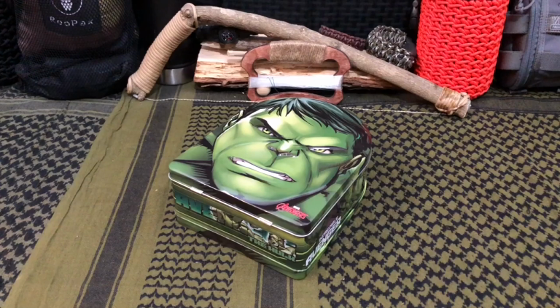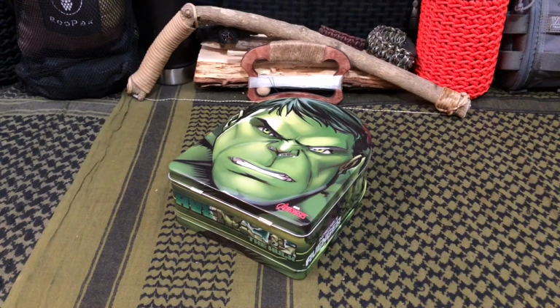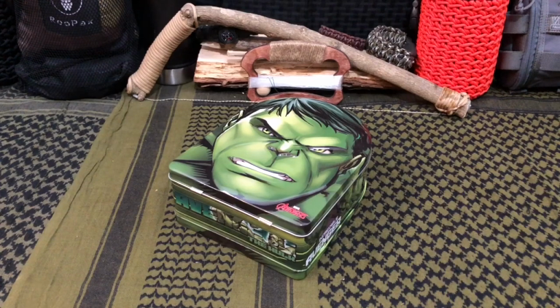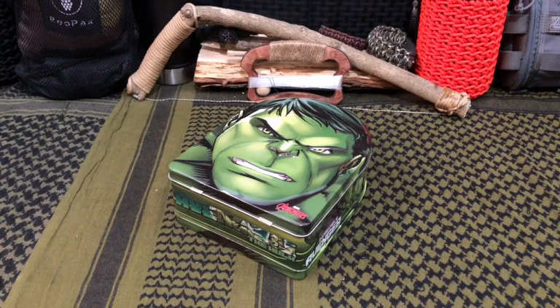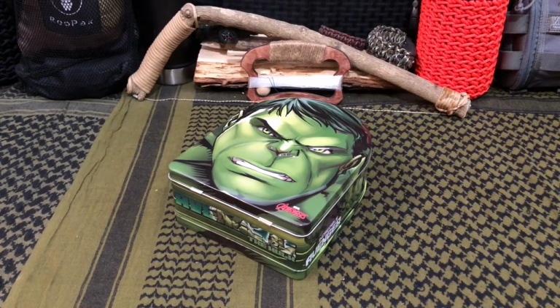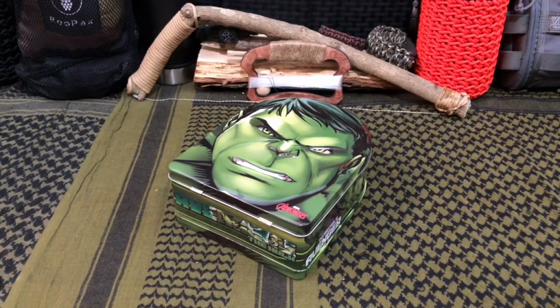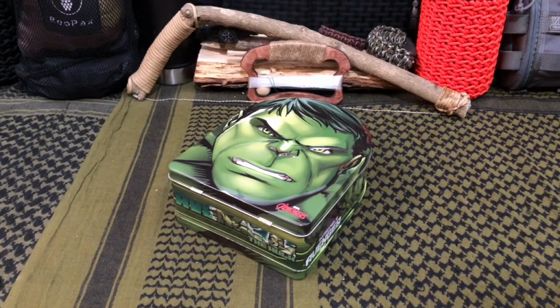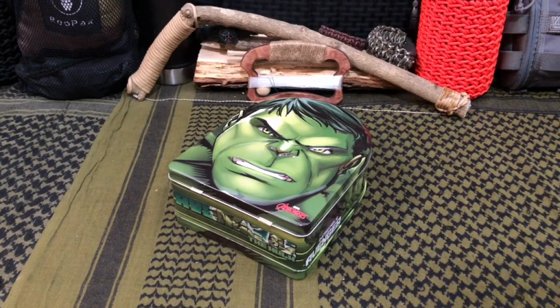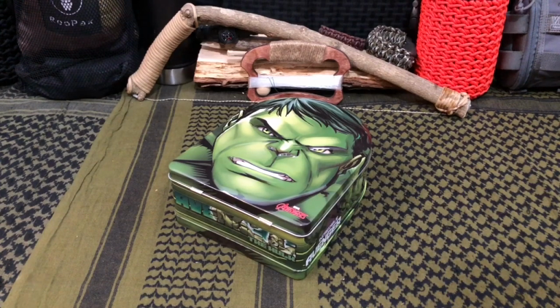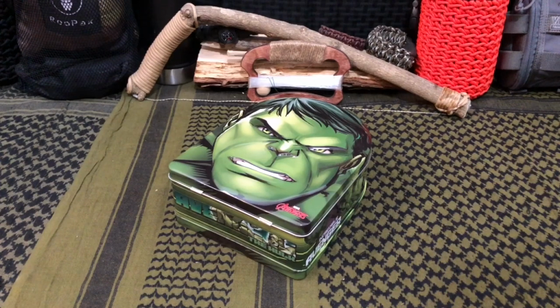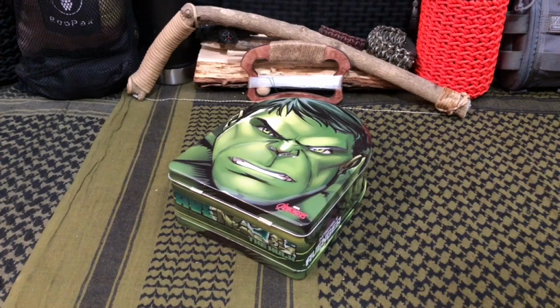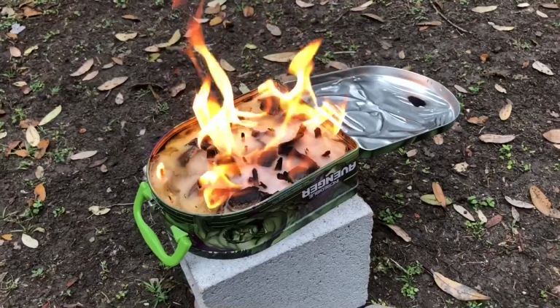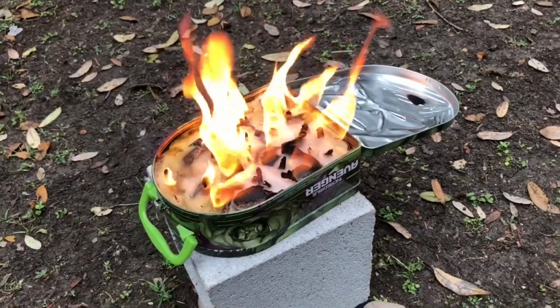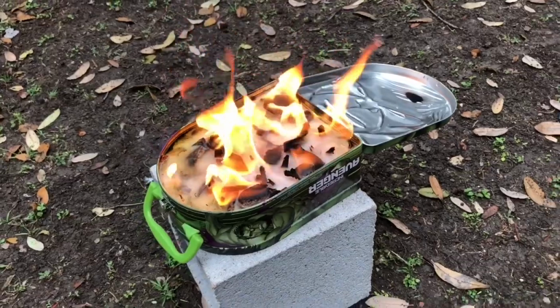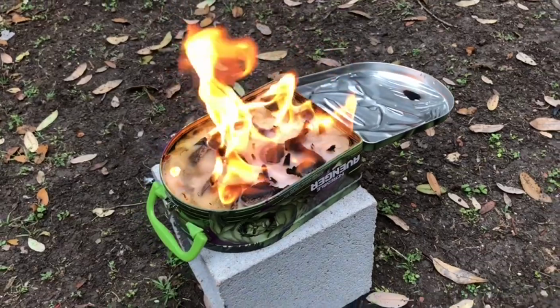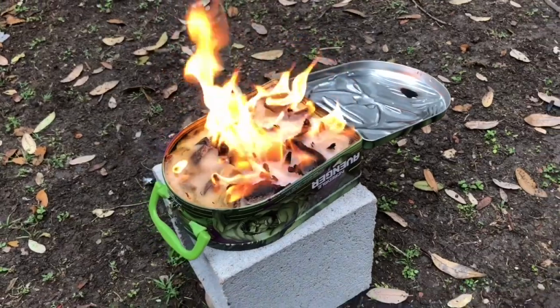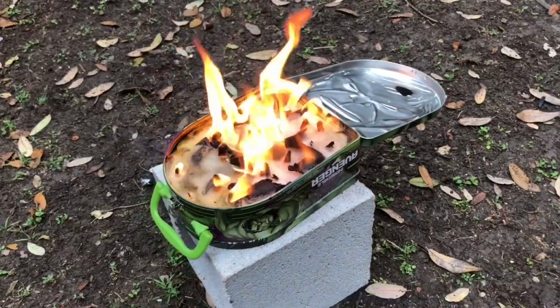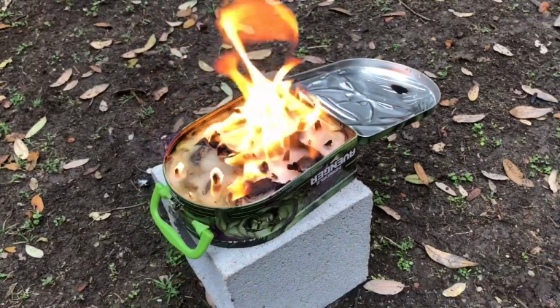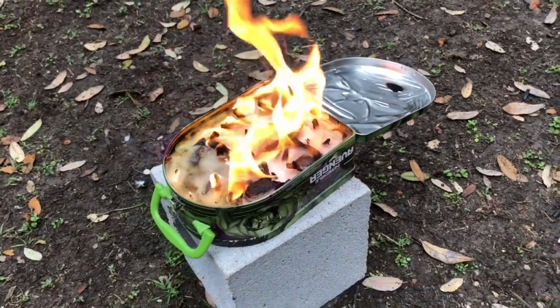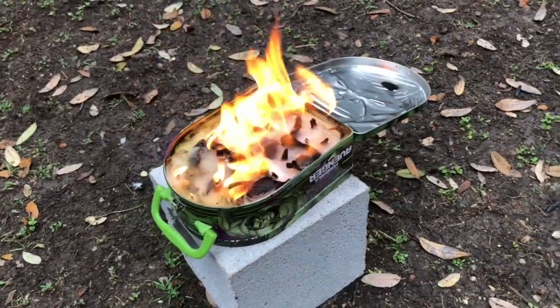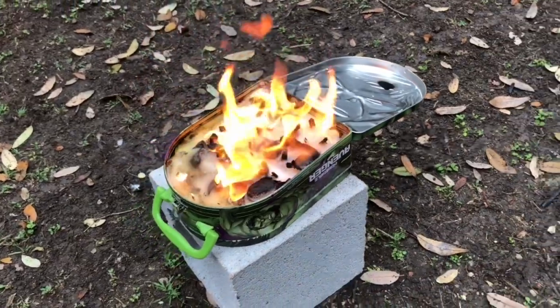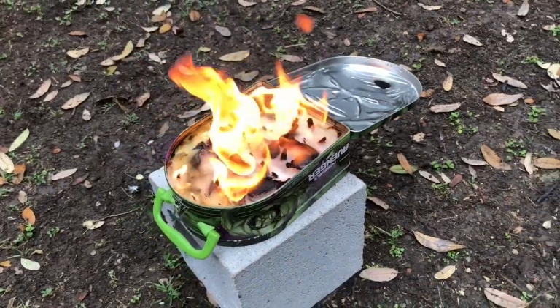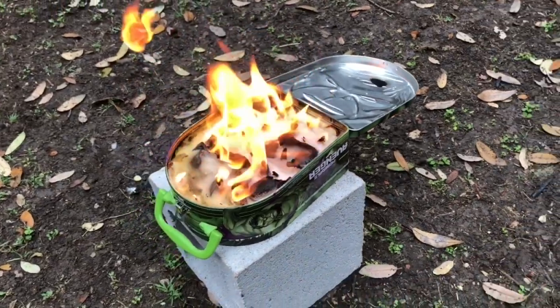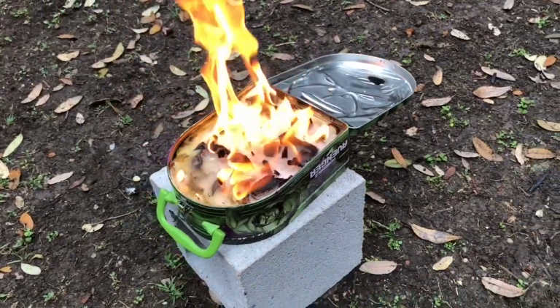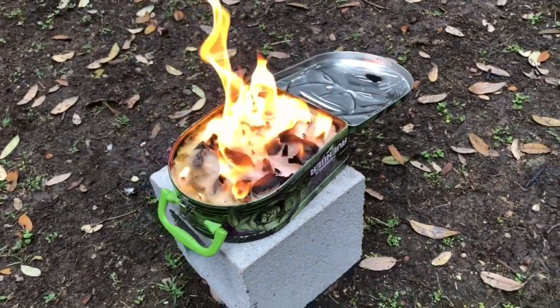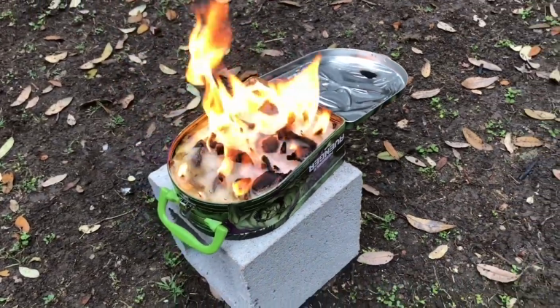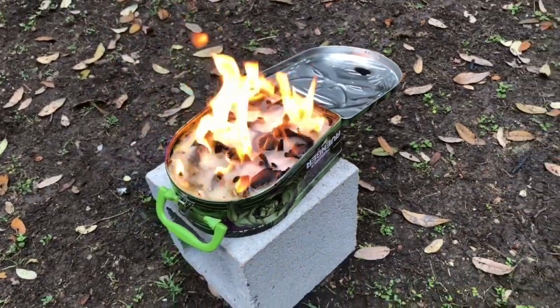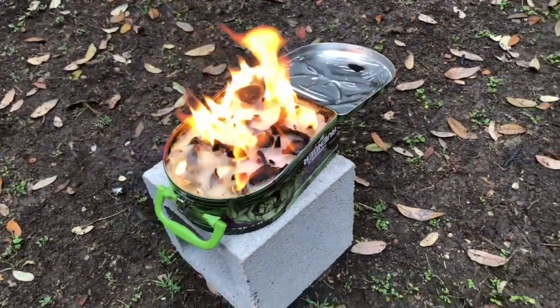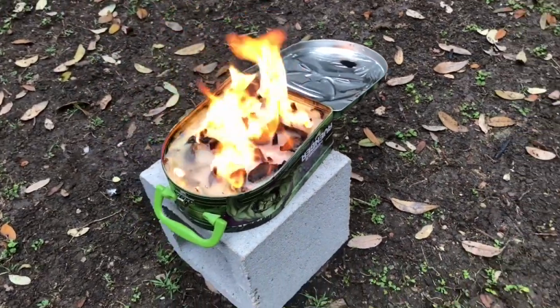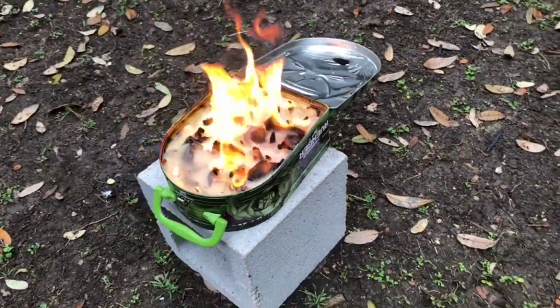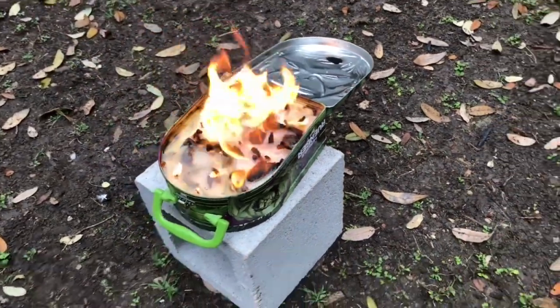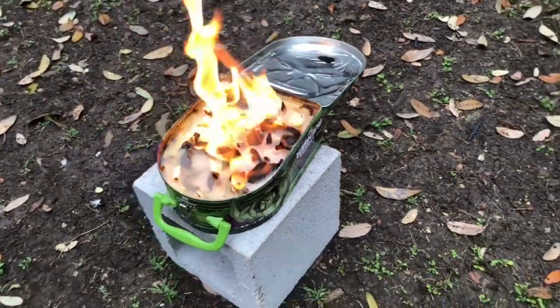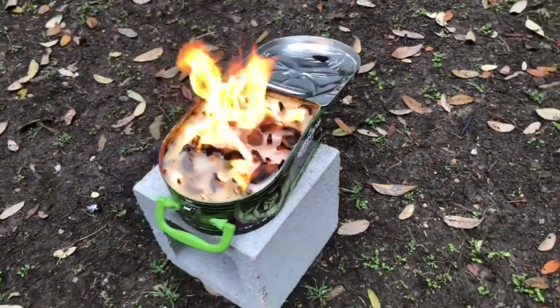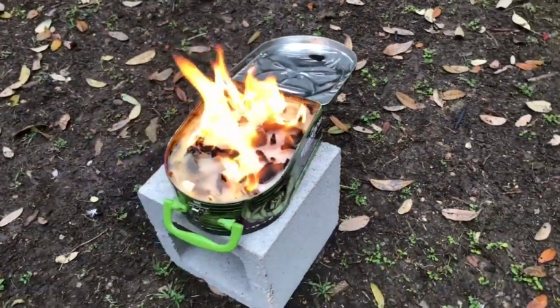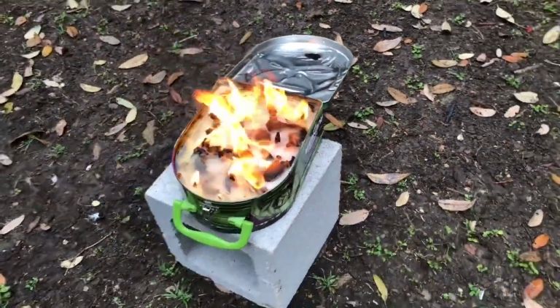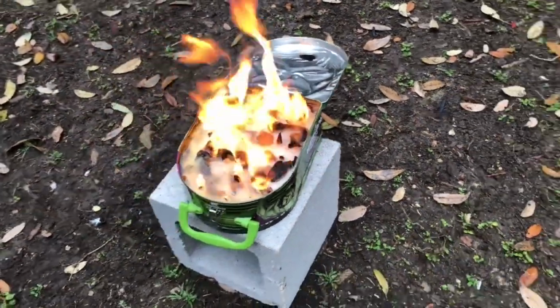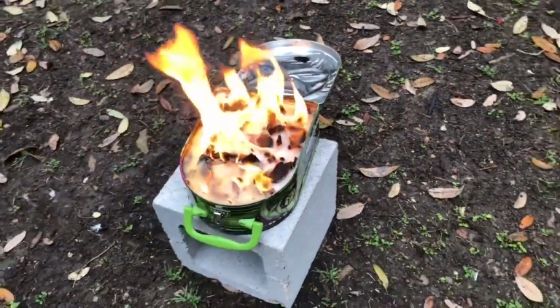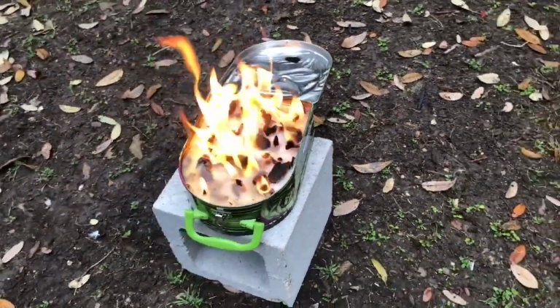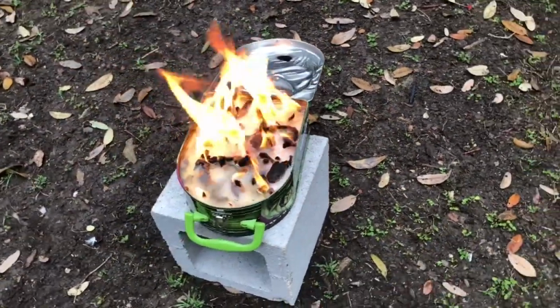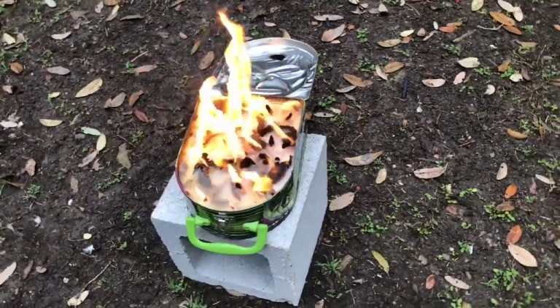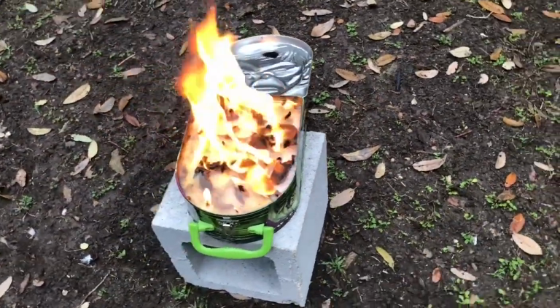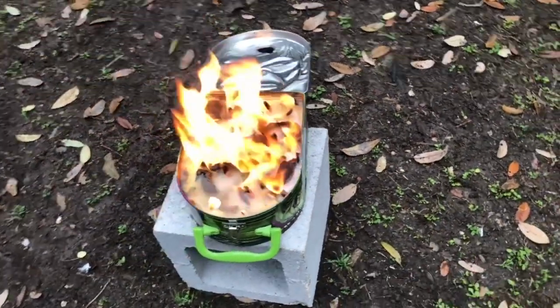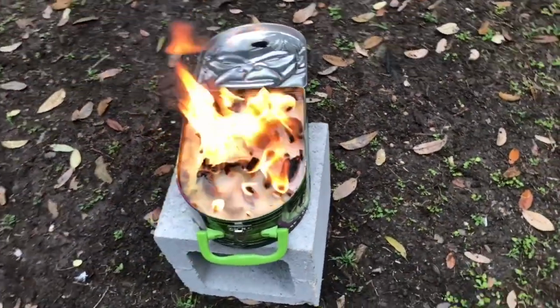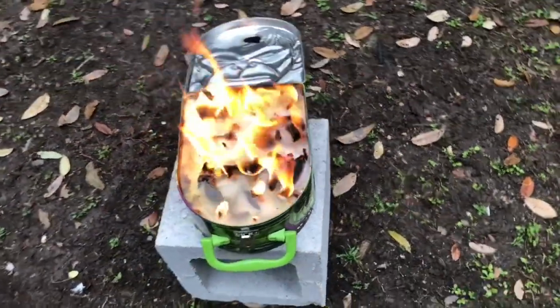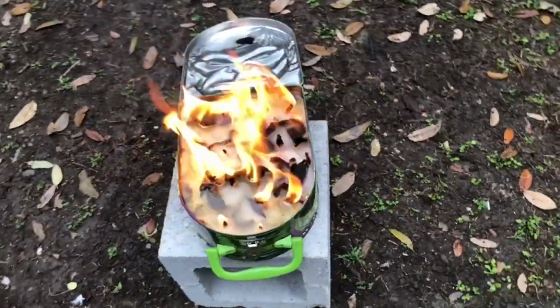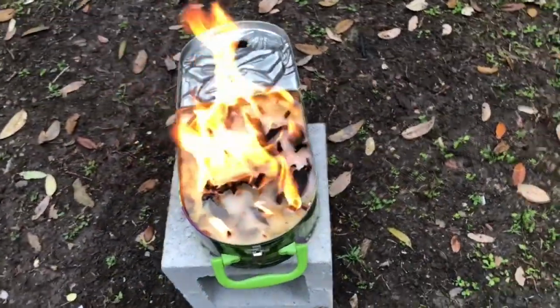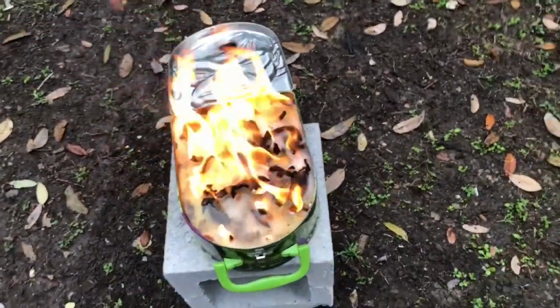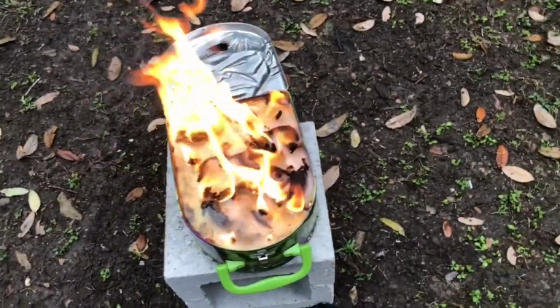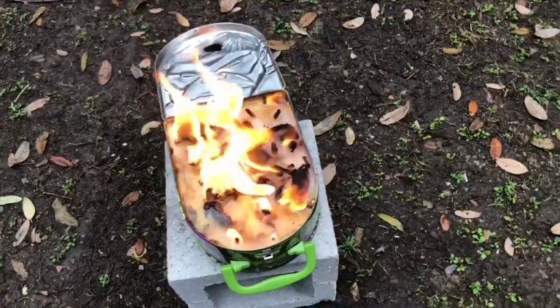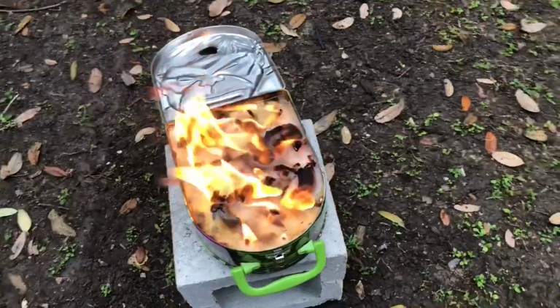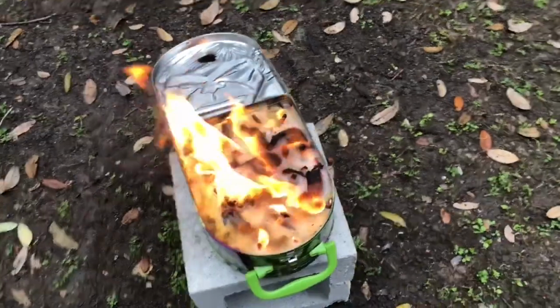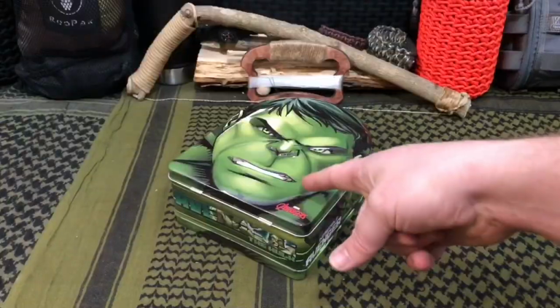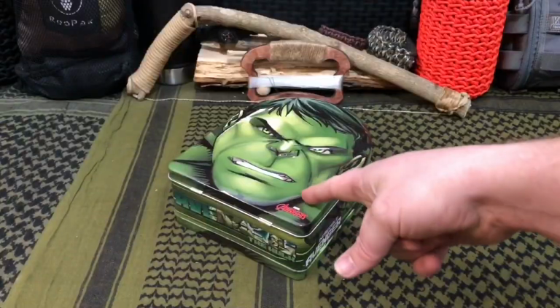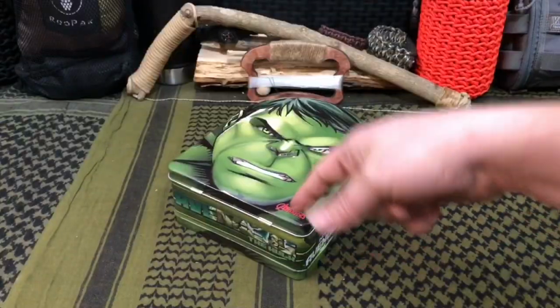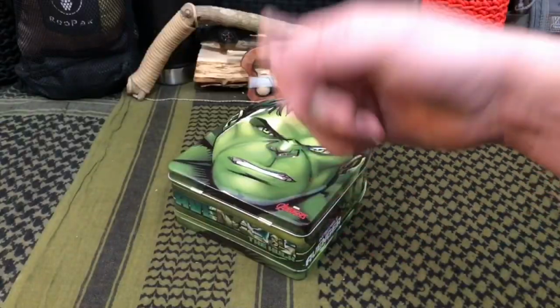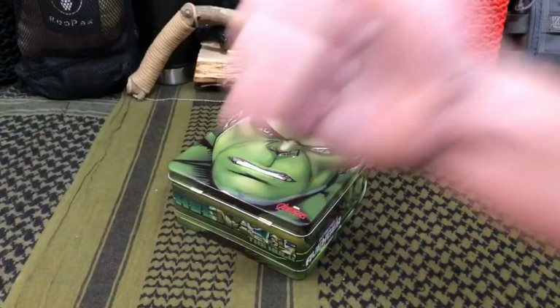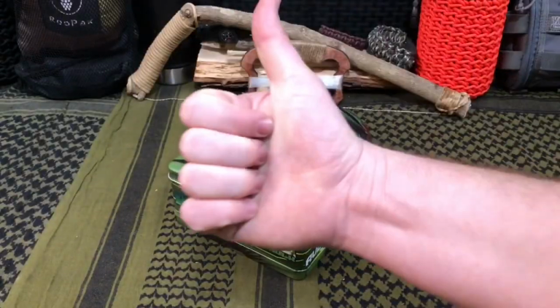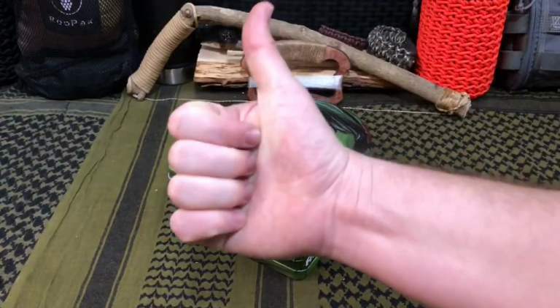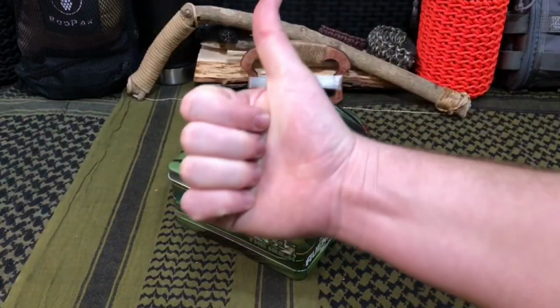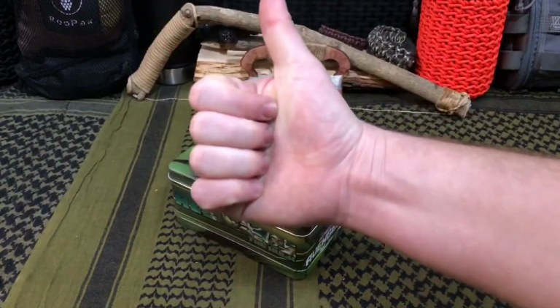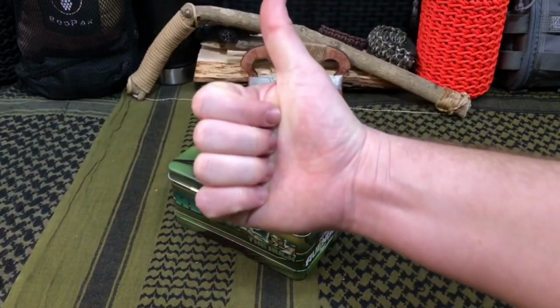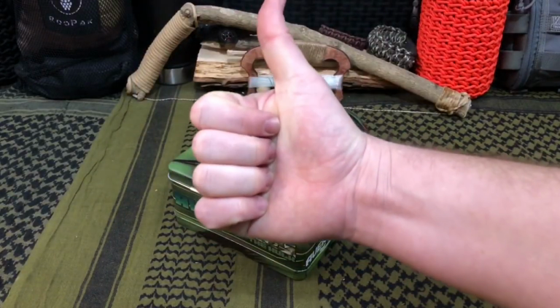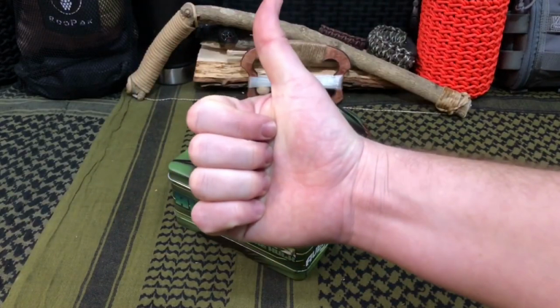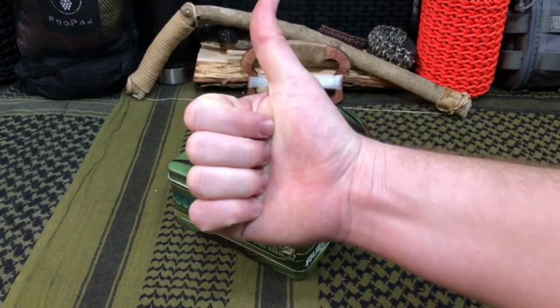Hello YouTube, it is Chris here and in today's episode I'm going to show you how to build a camp stove out of a recycled lunchbox. Stick with me.